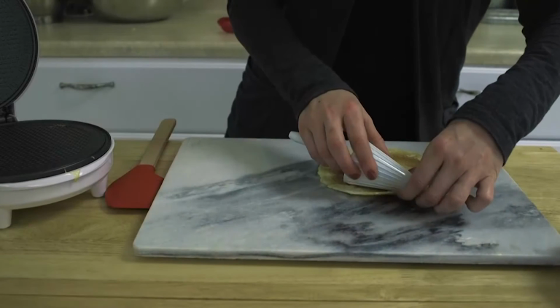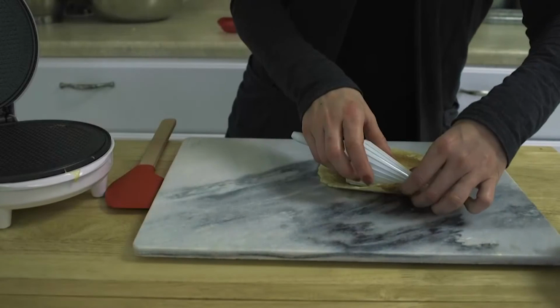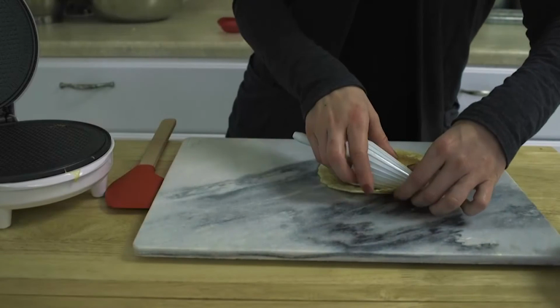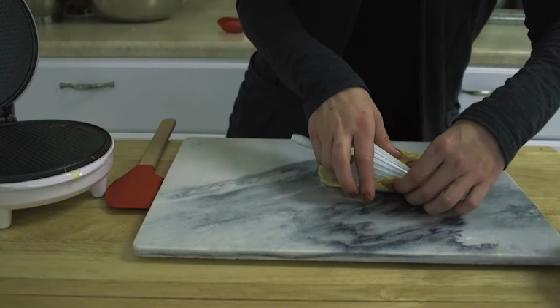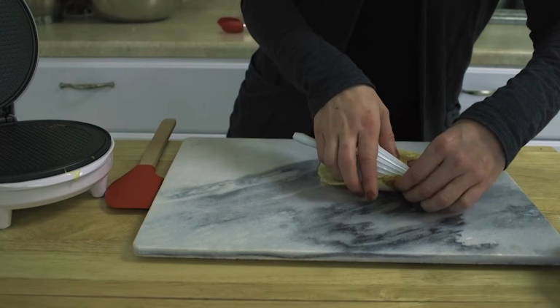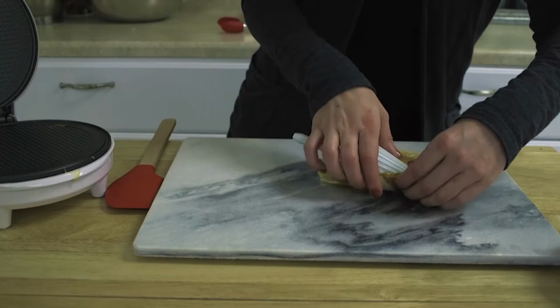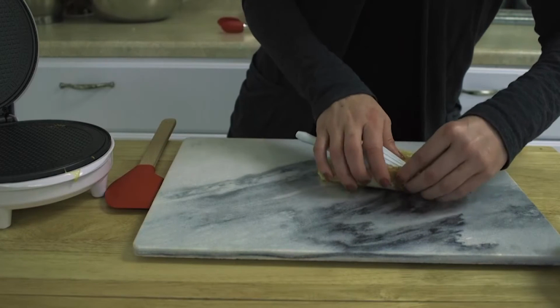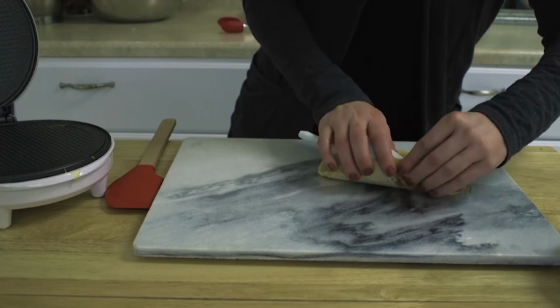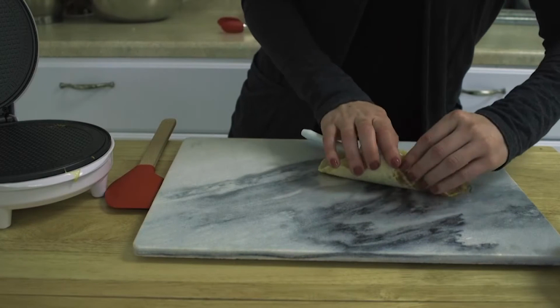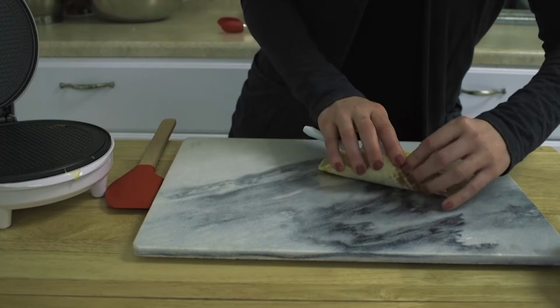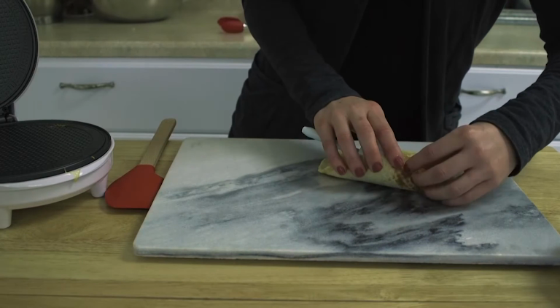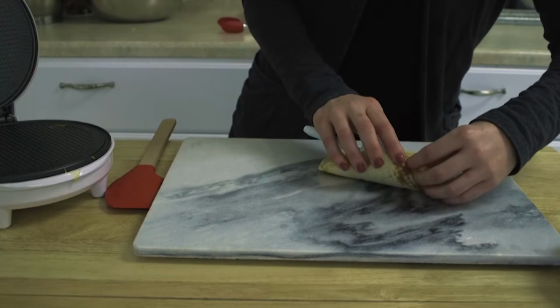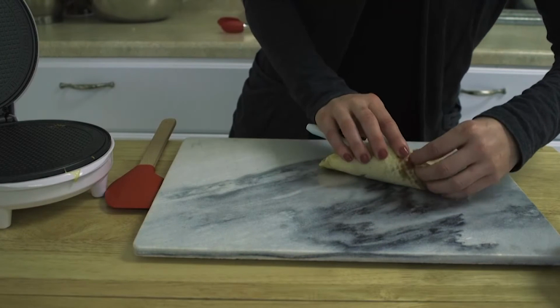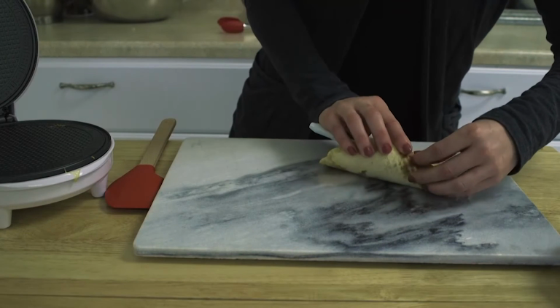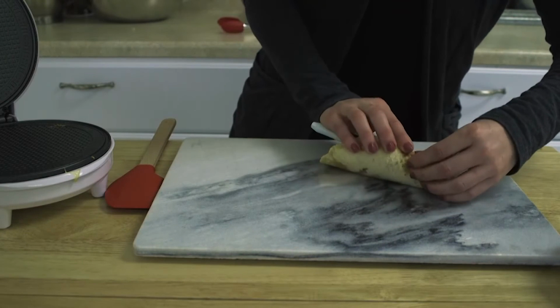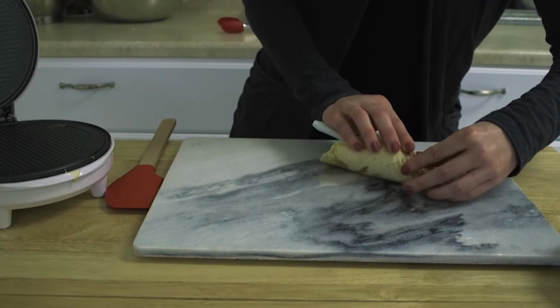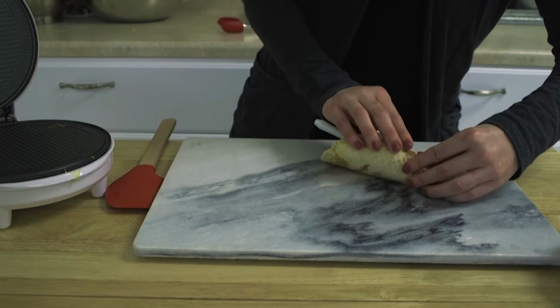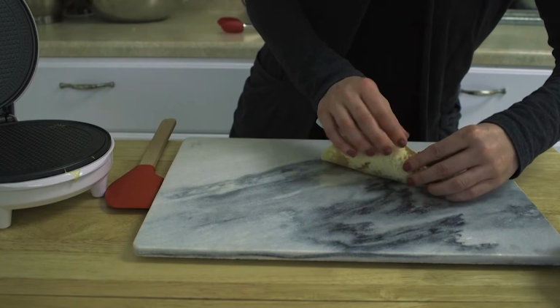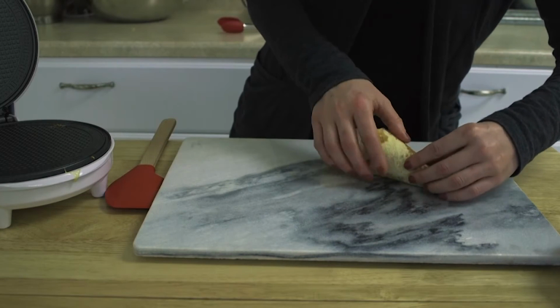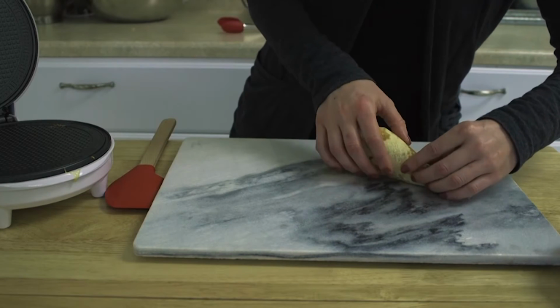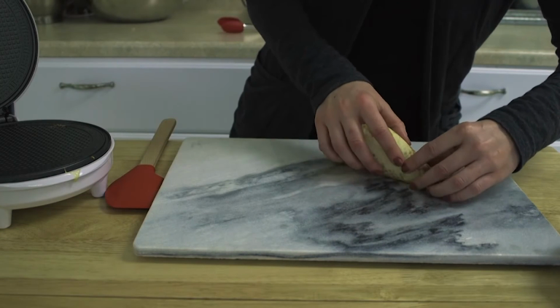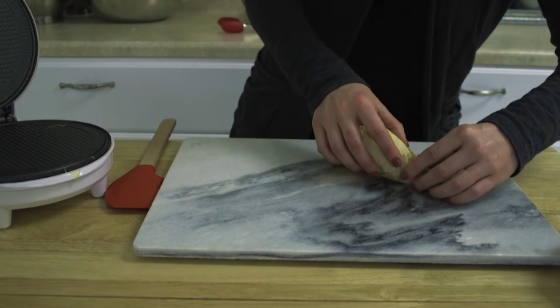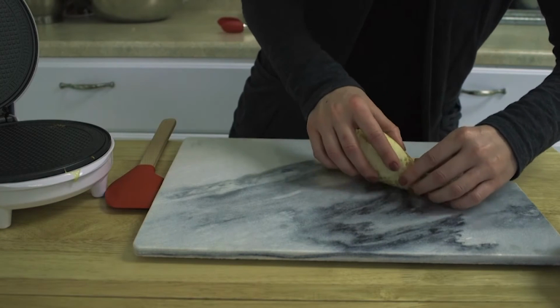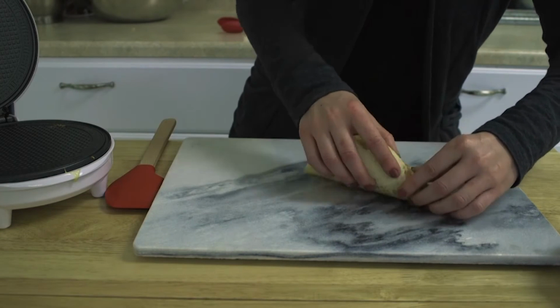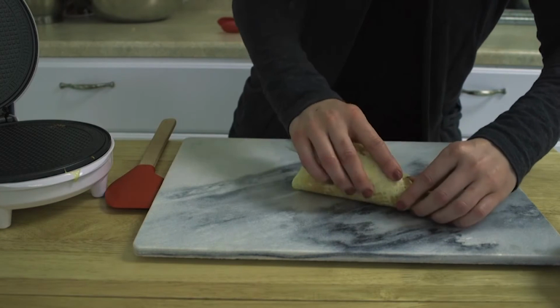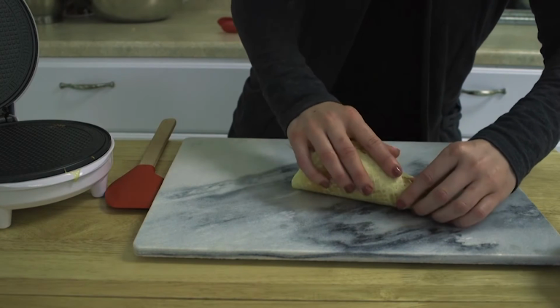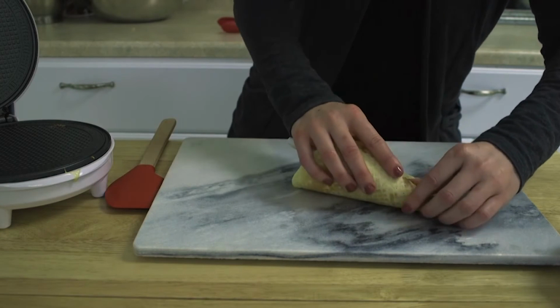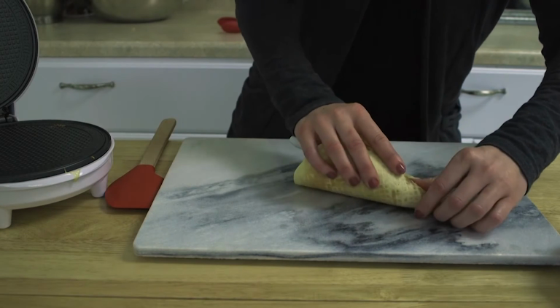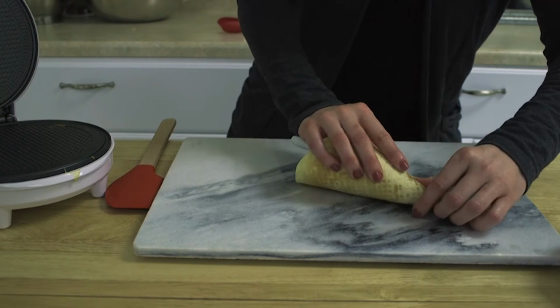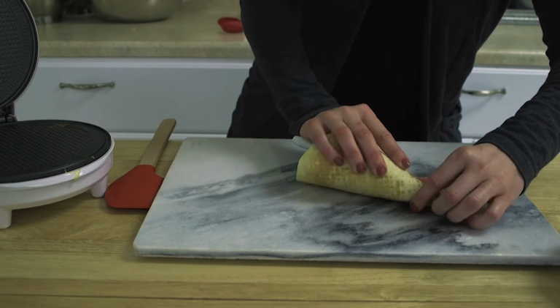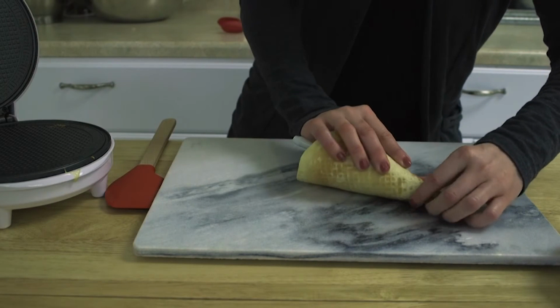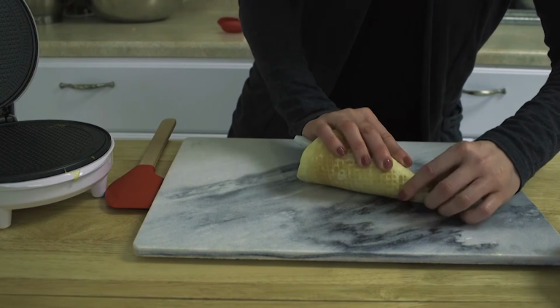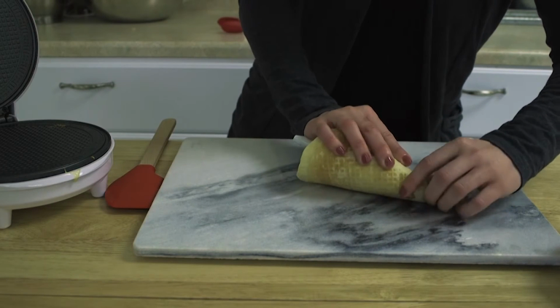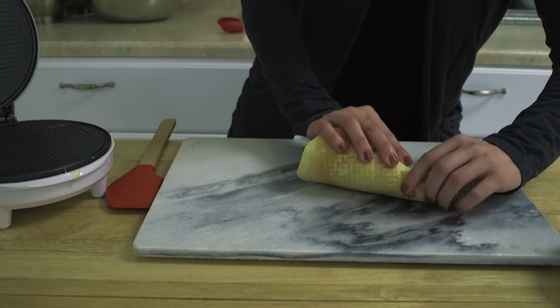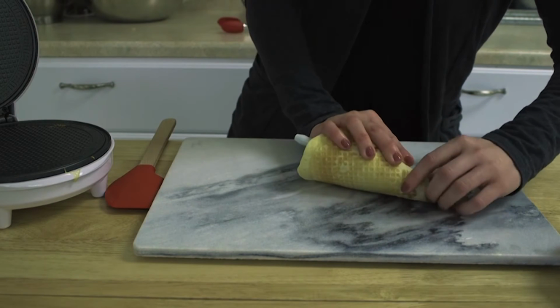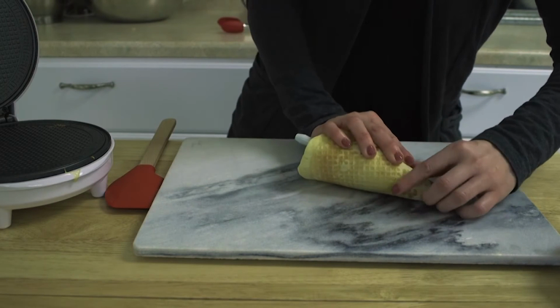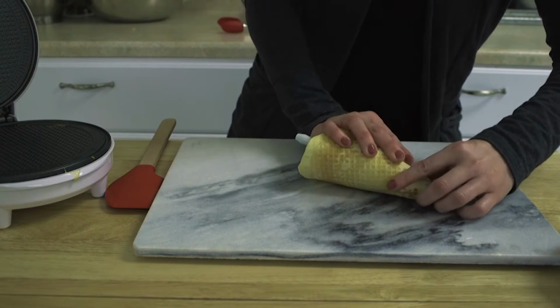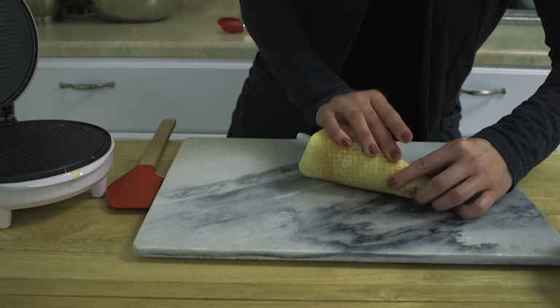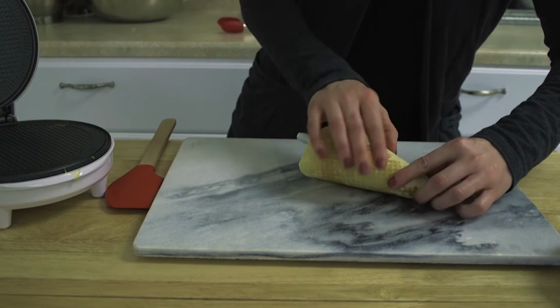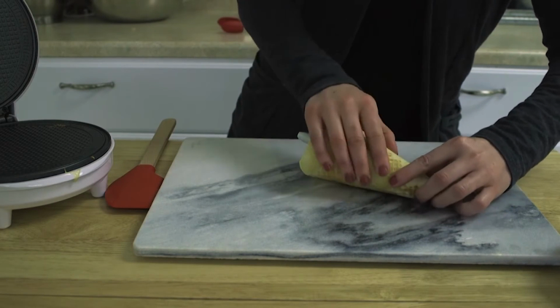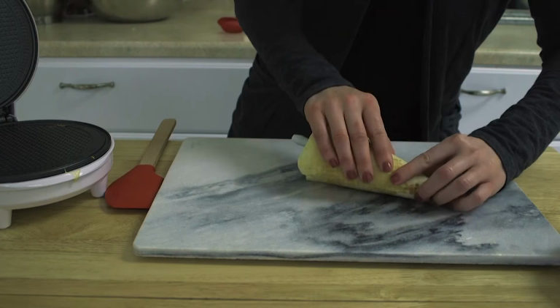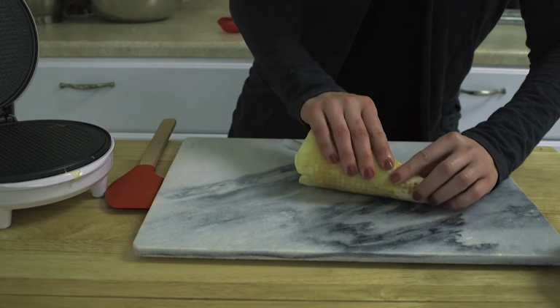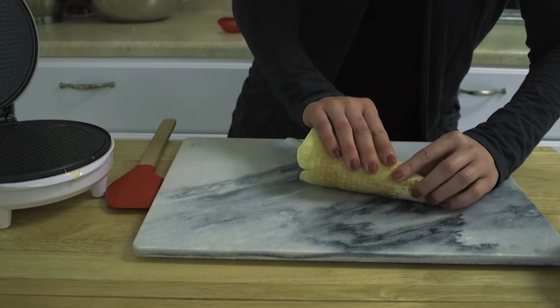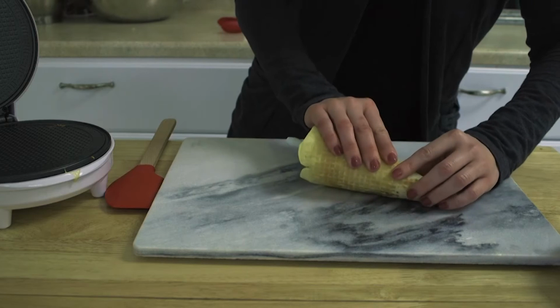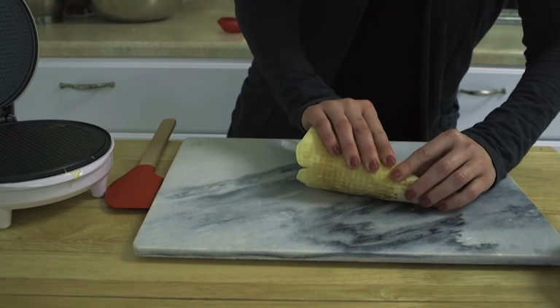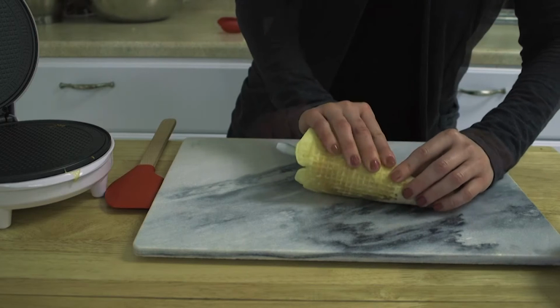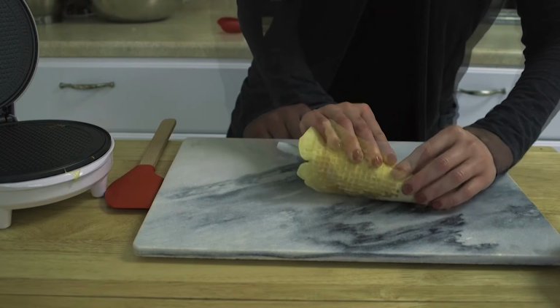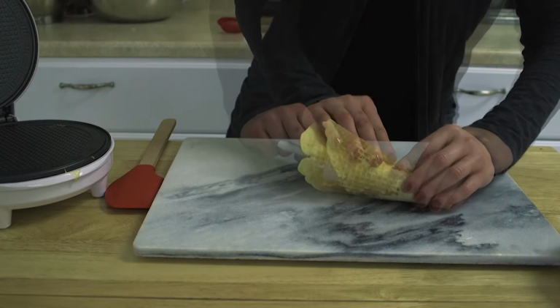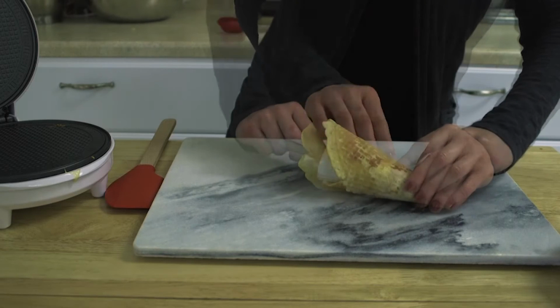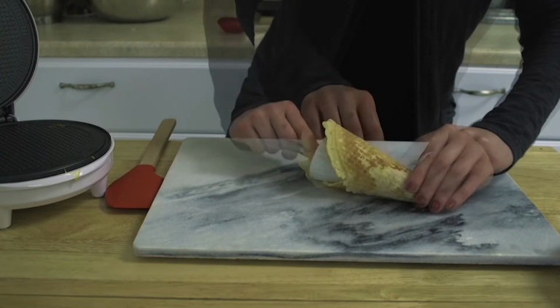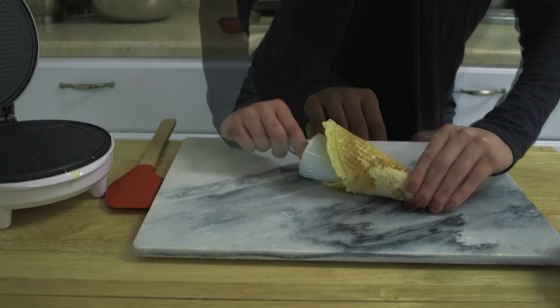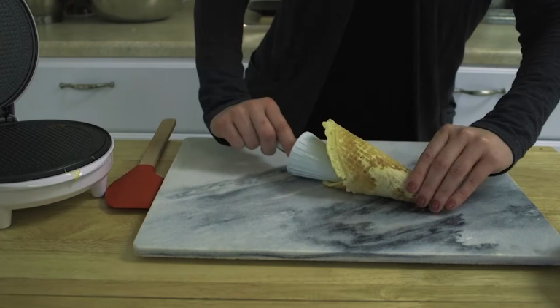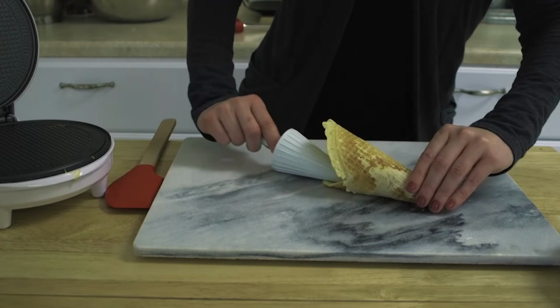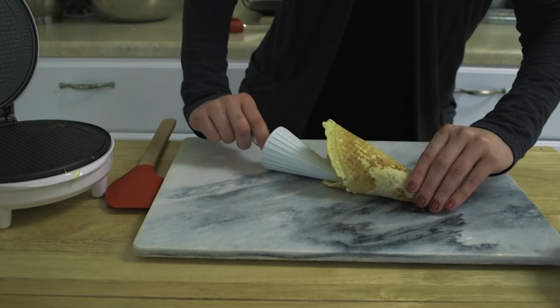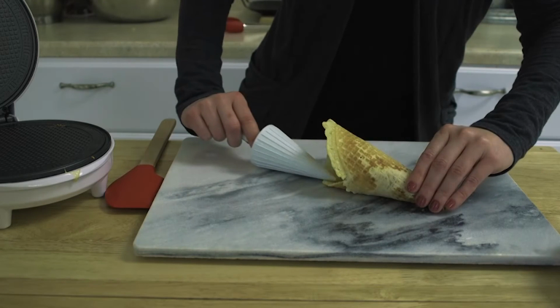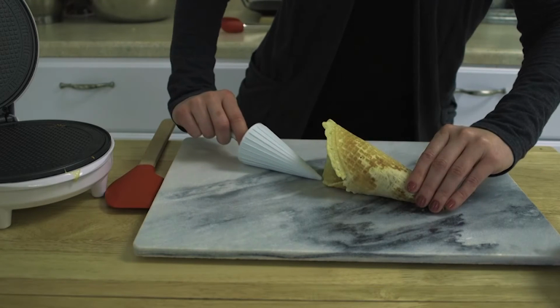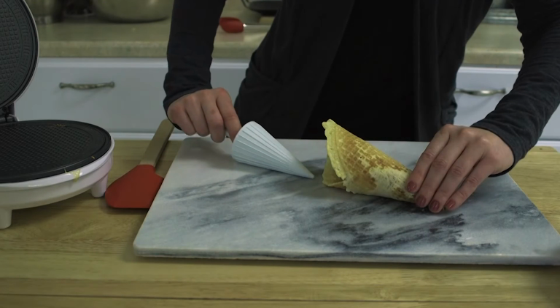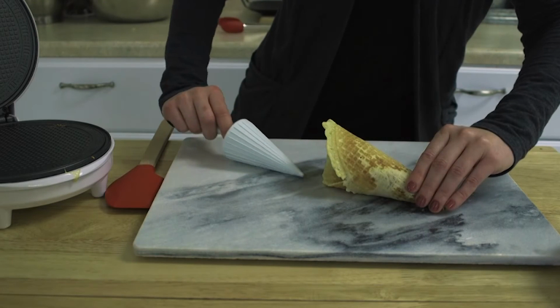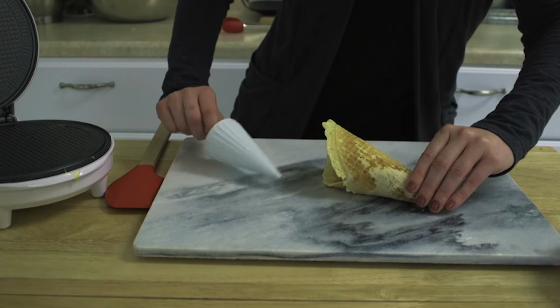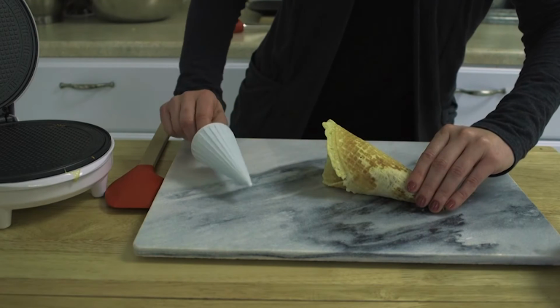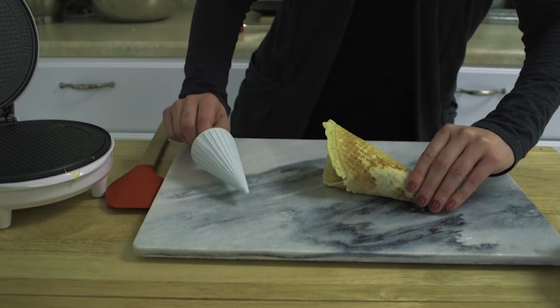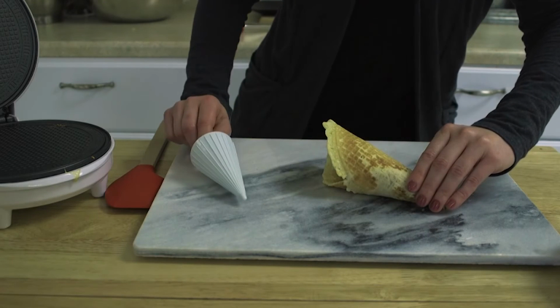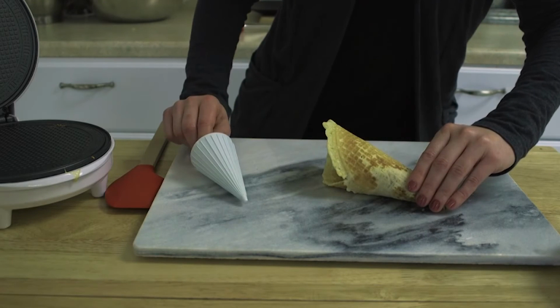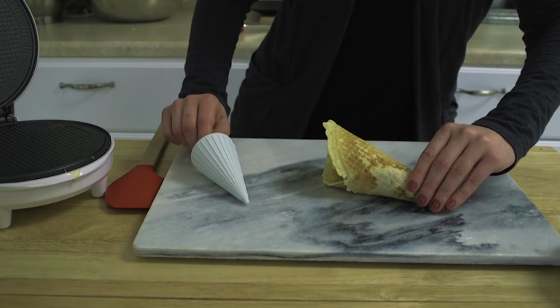Now it's time to mold. Using the included cone mold, roll the waffle around the mold and wait for it to cool.